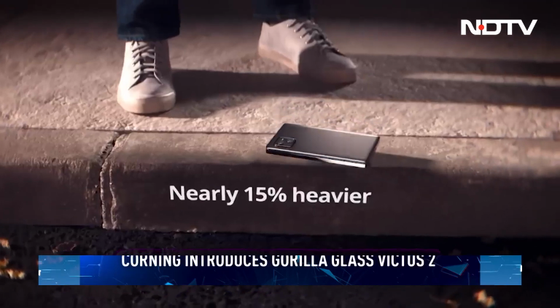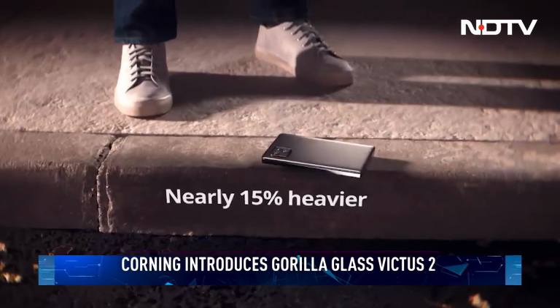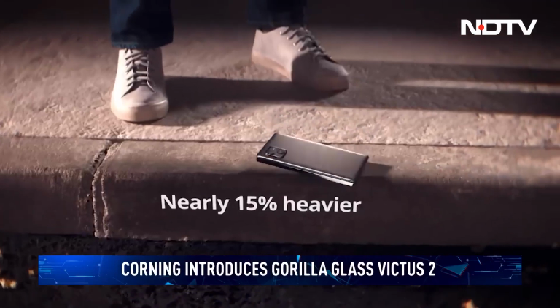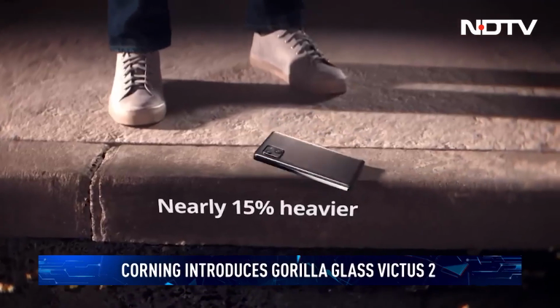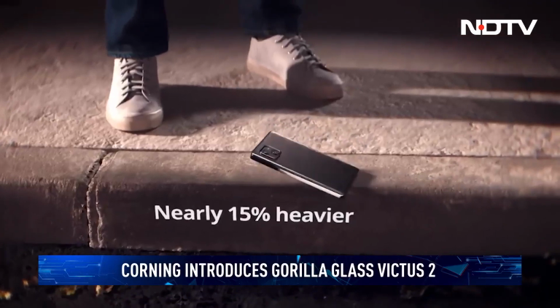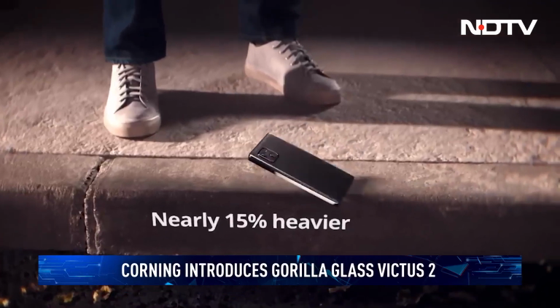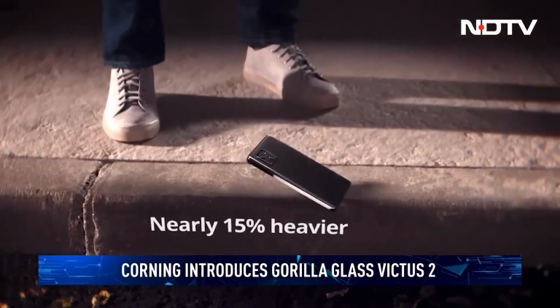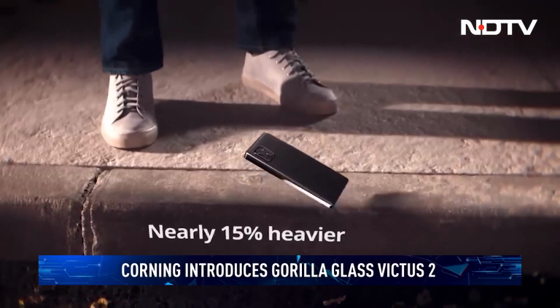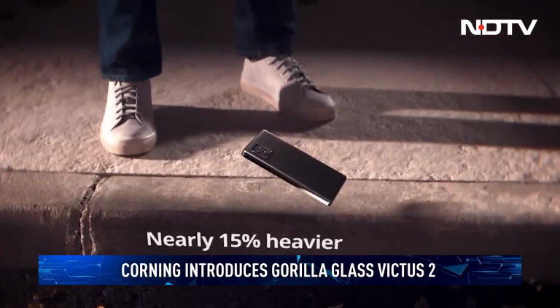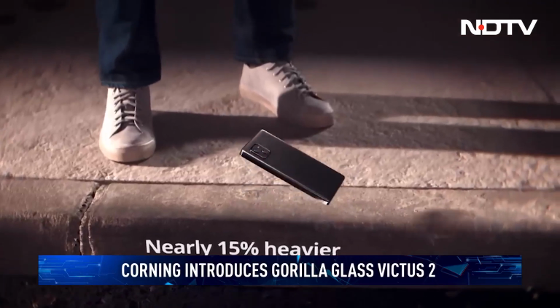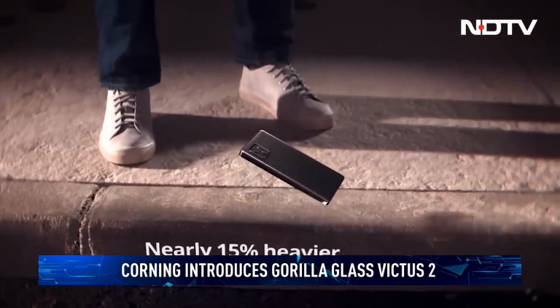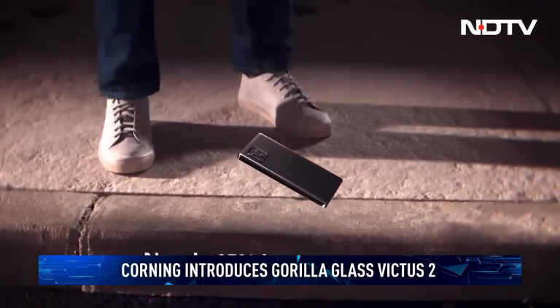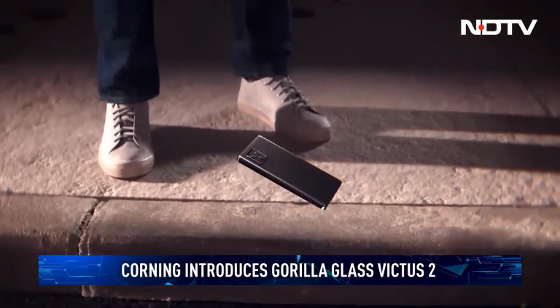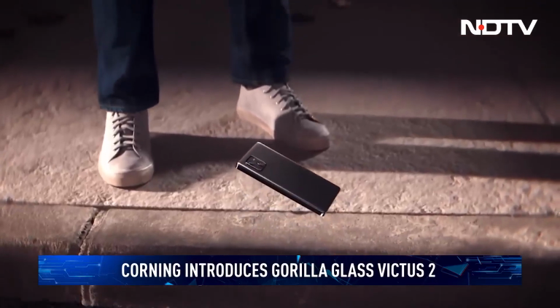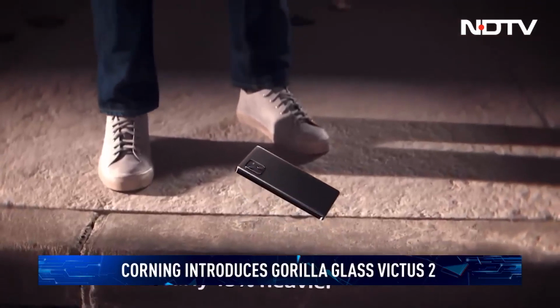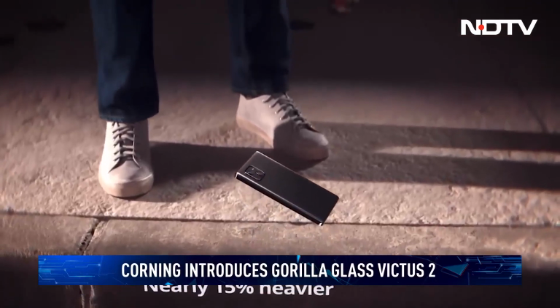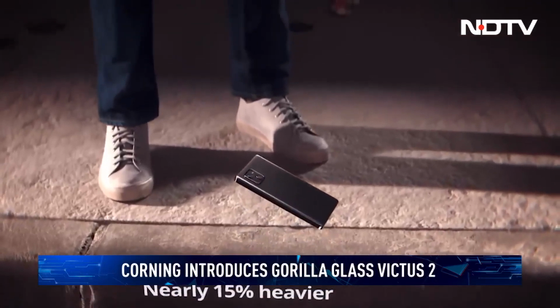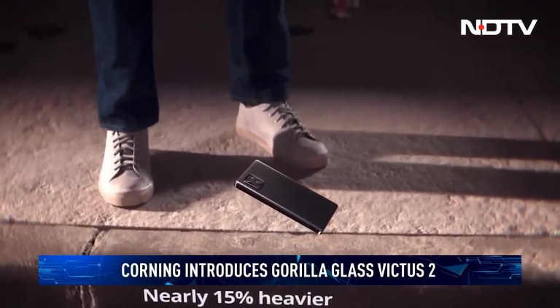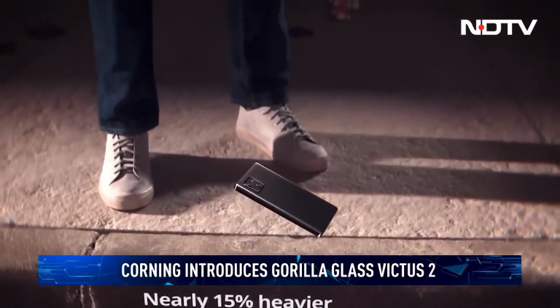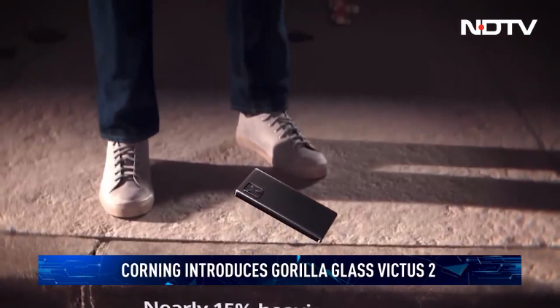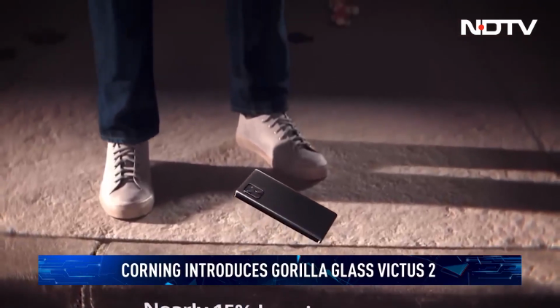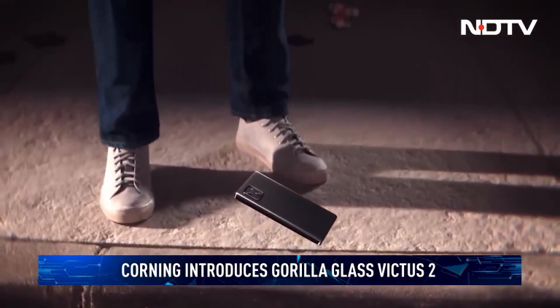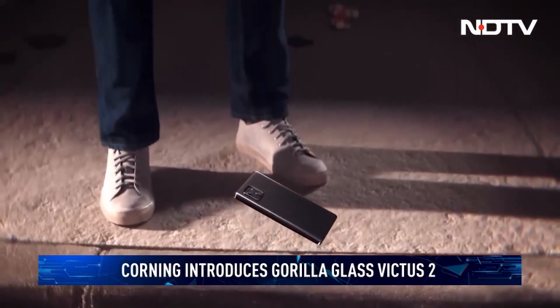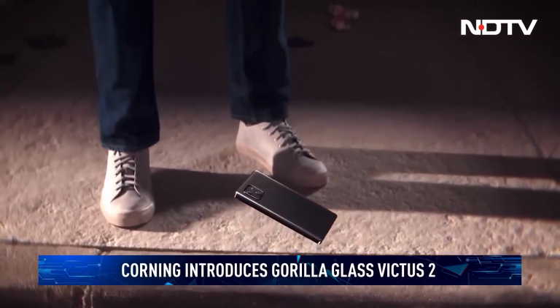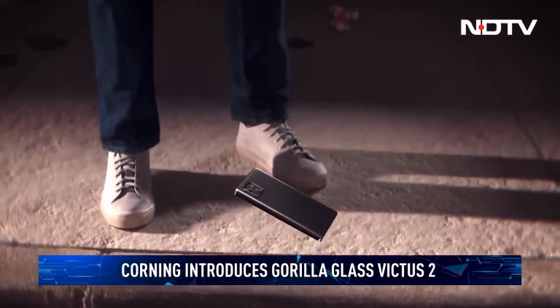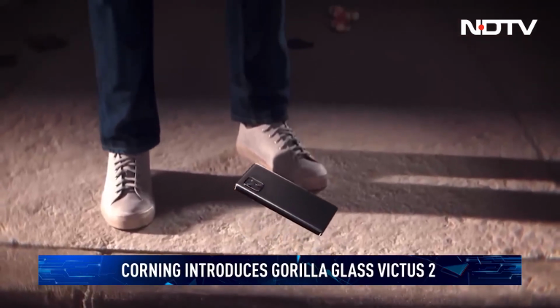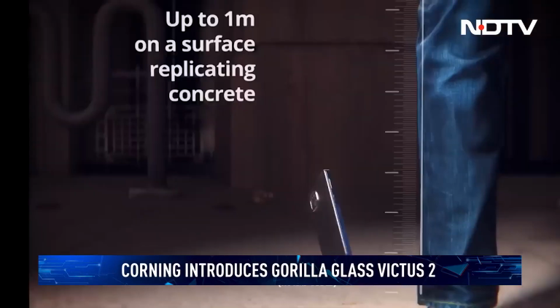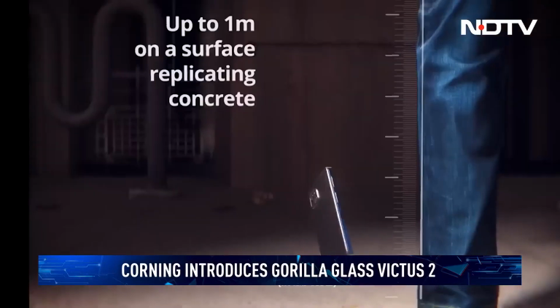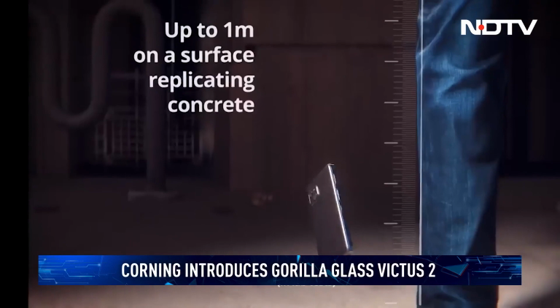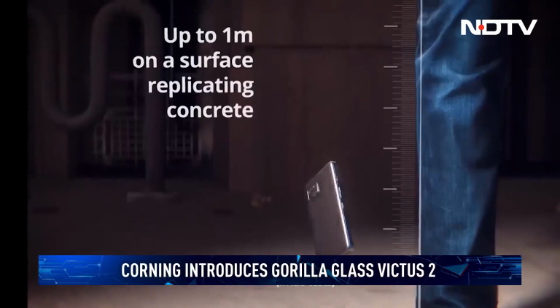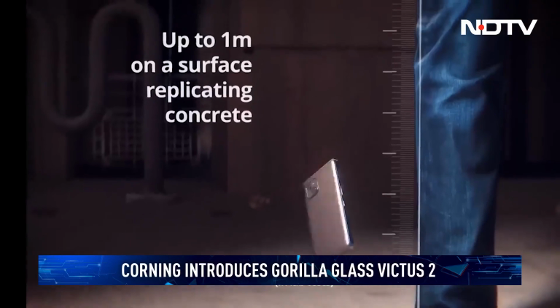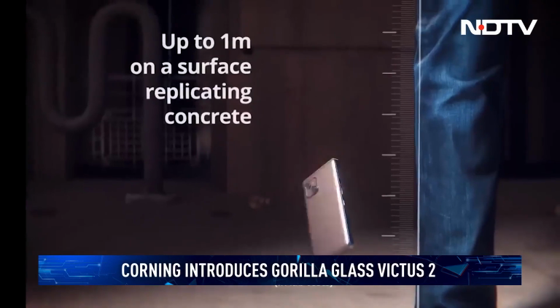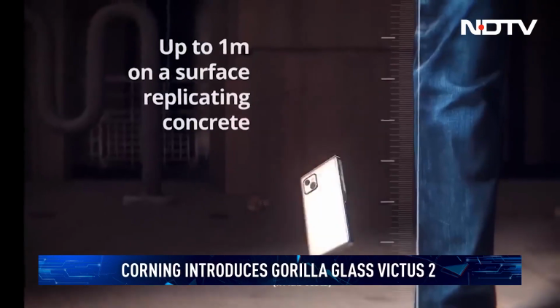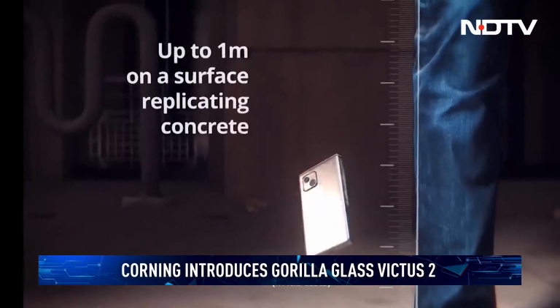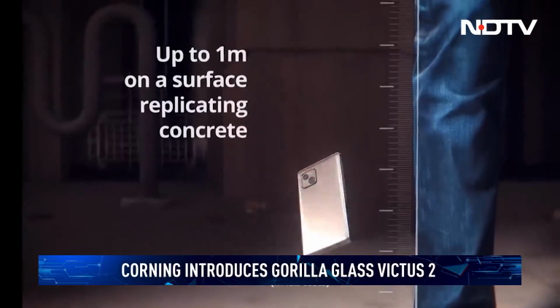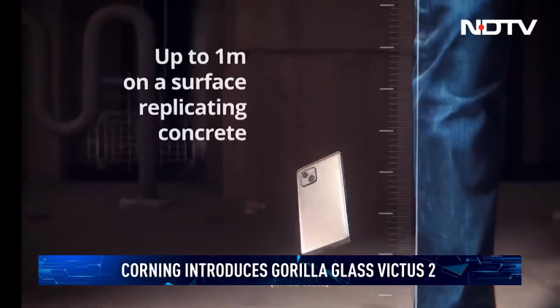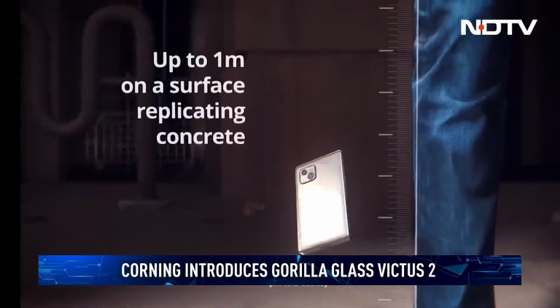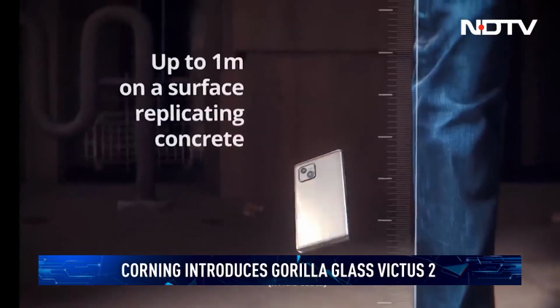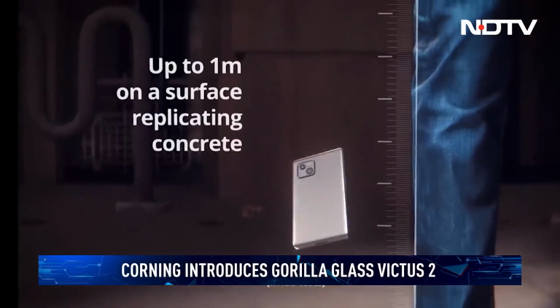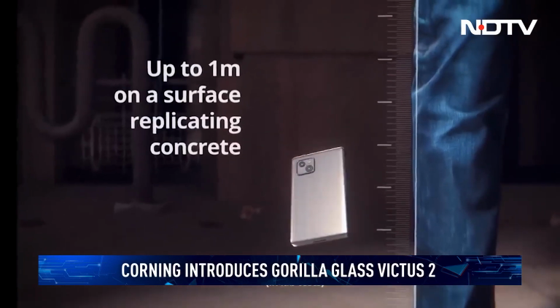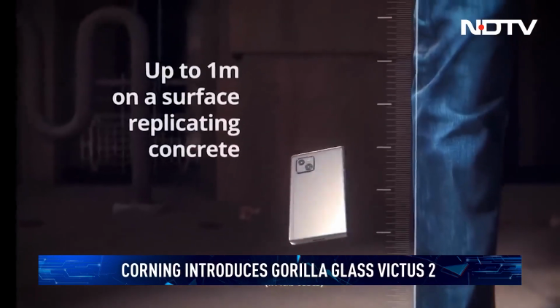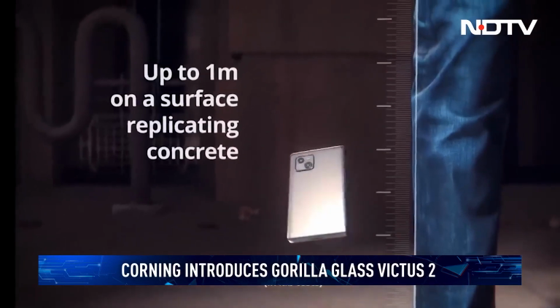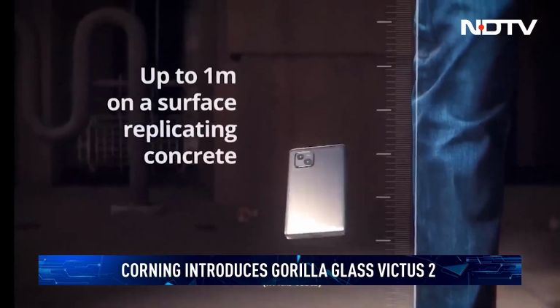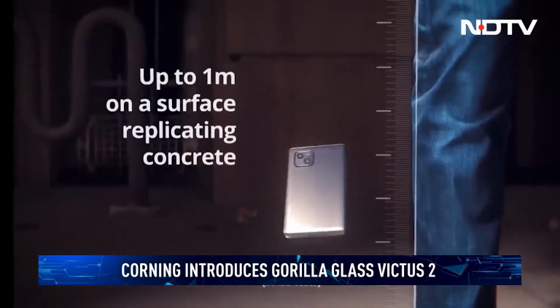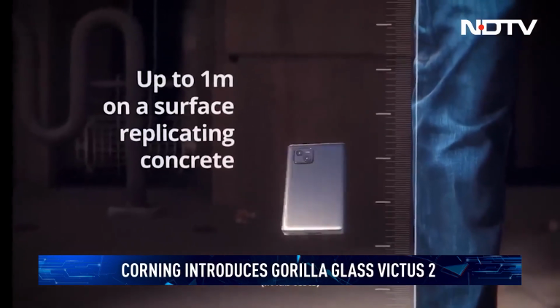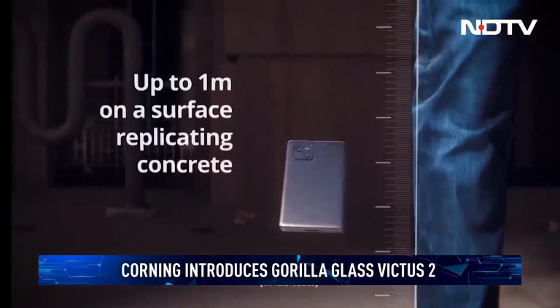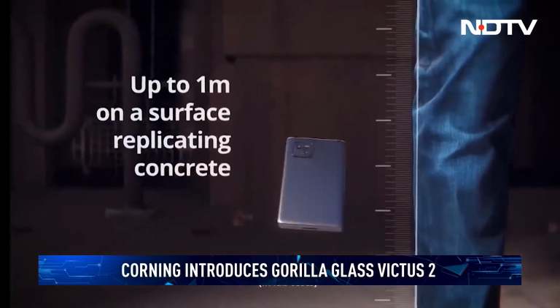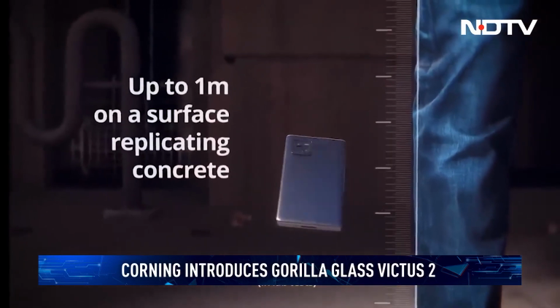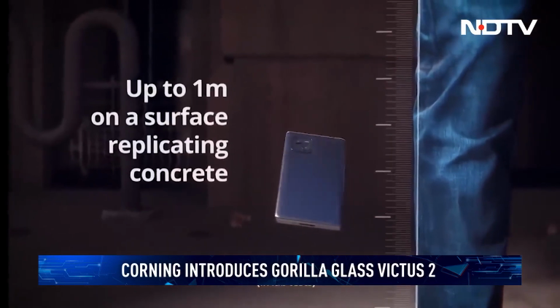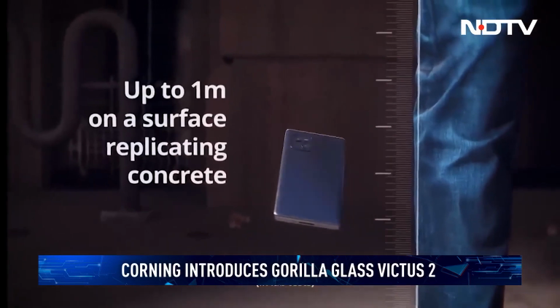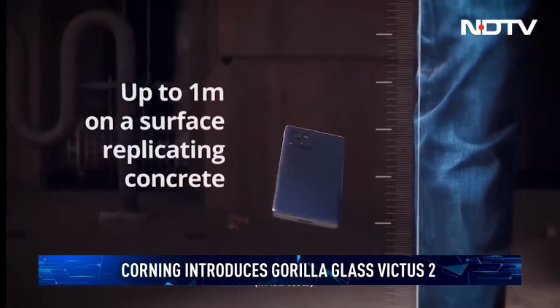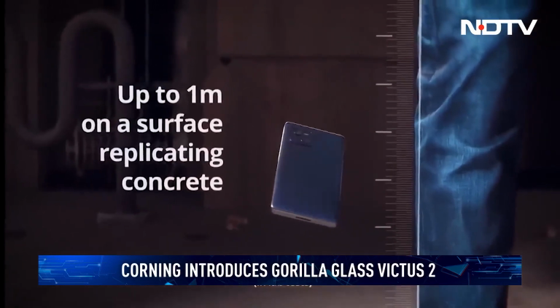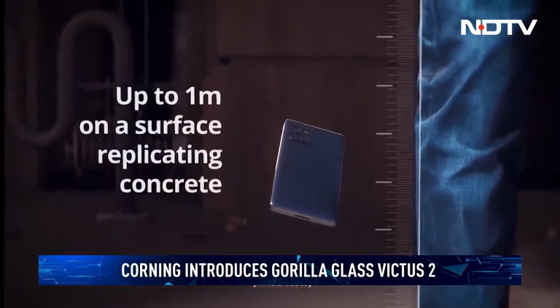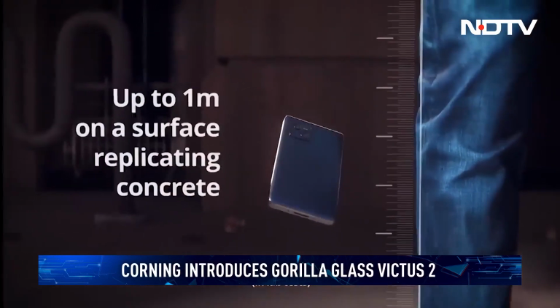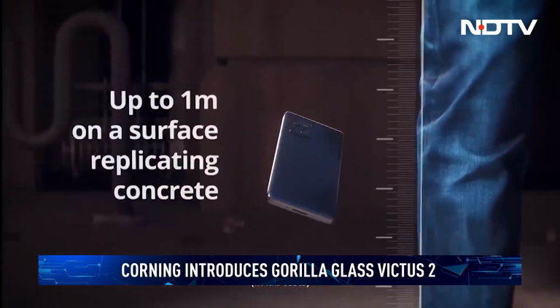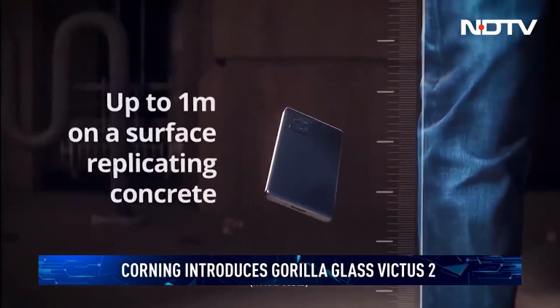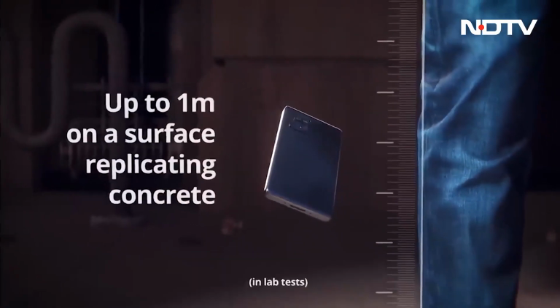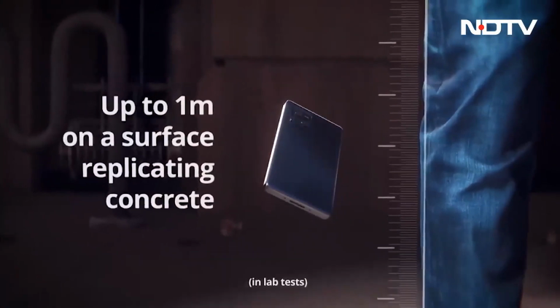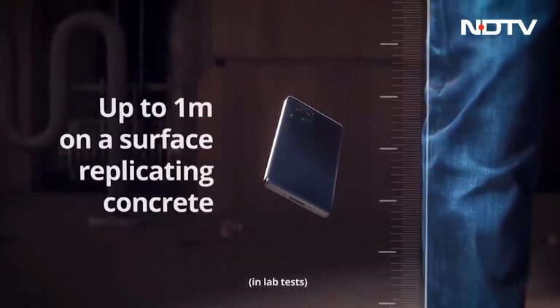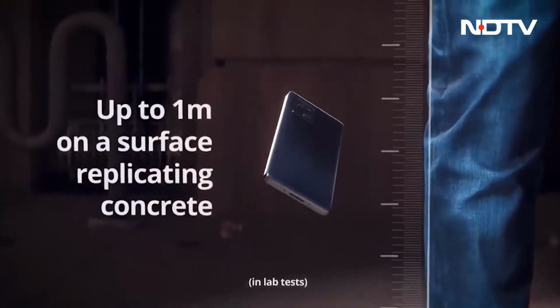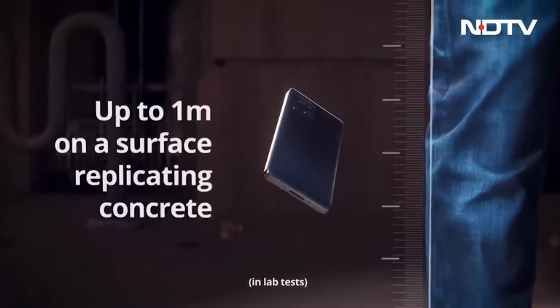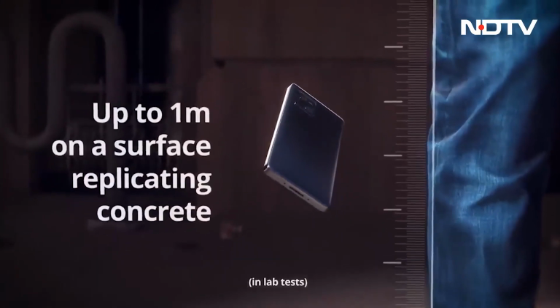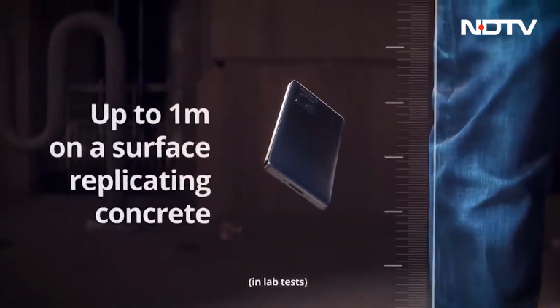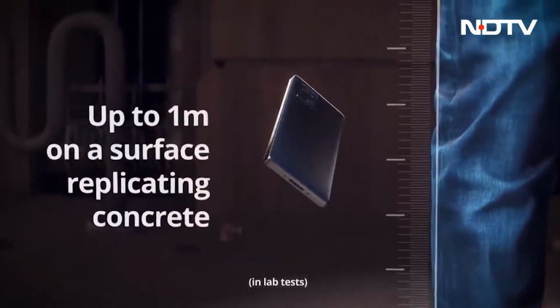So when can you expect it on your next smartphone? The product is expected to hit smartphones sometime in the next few months.